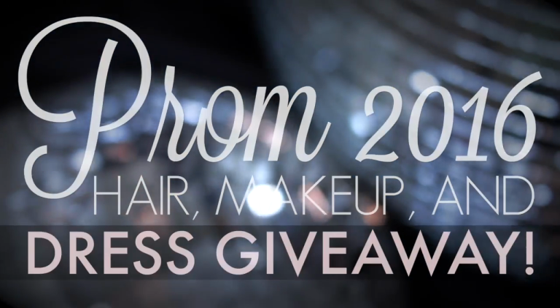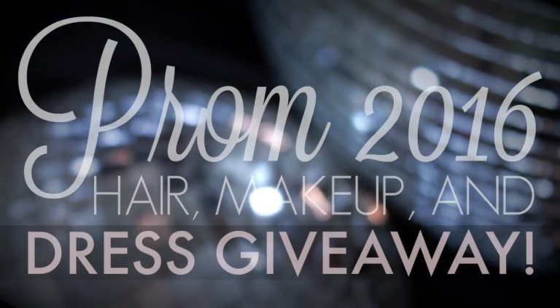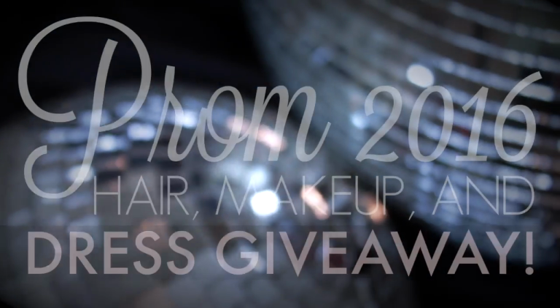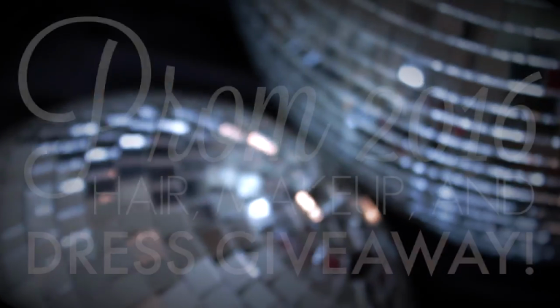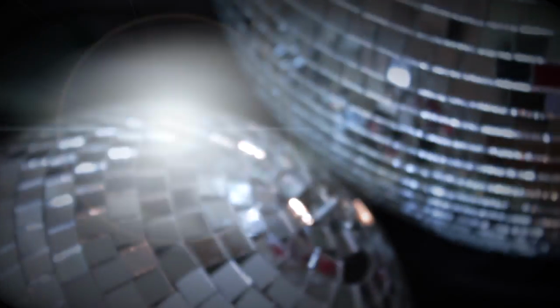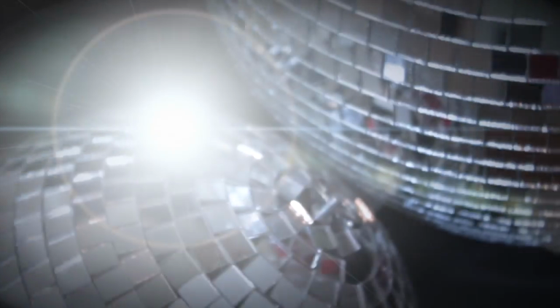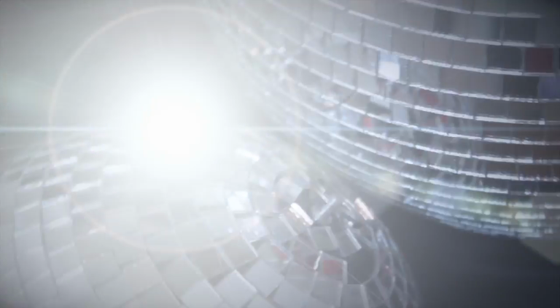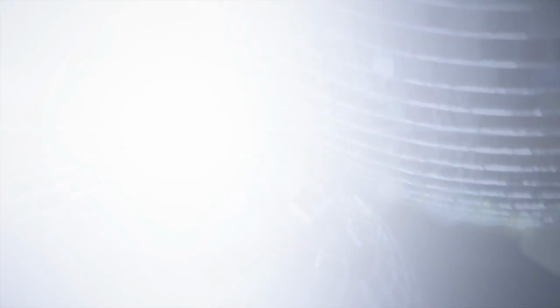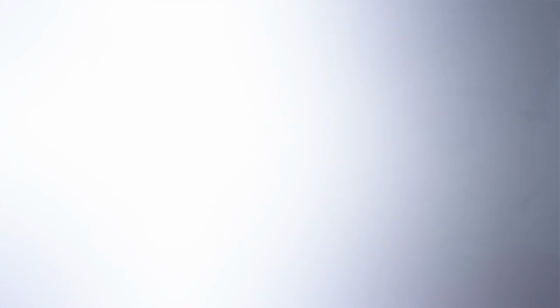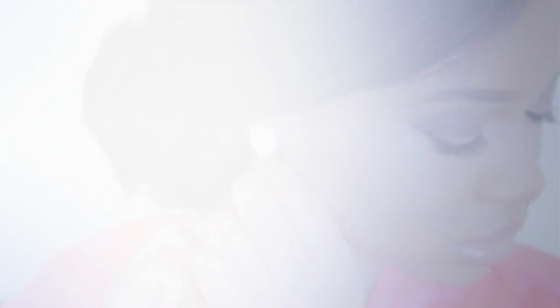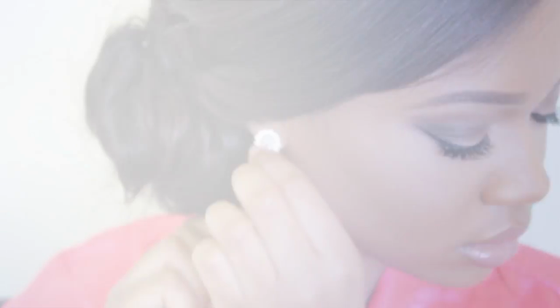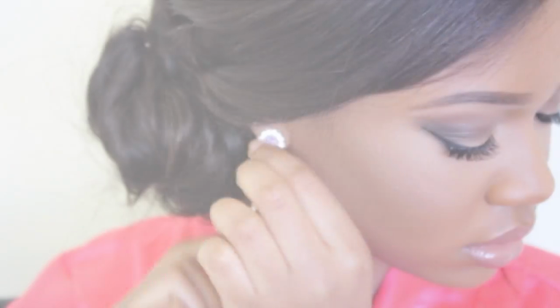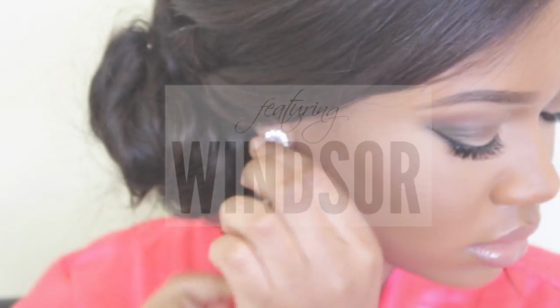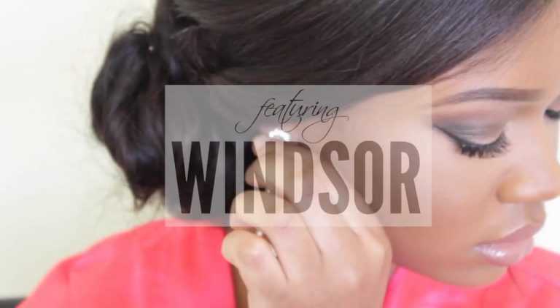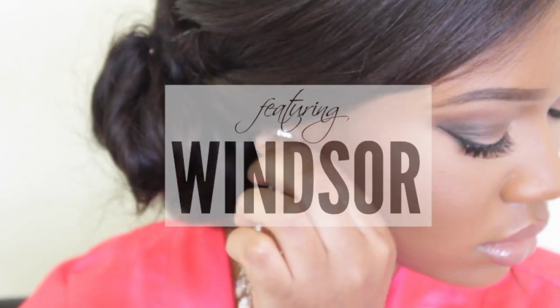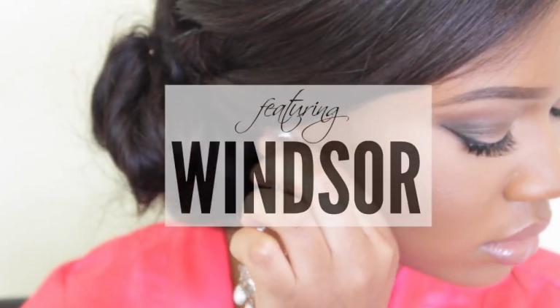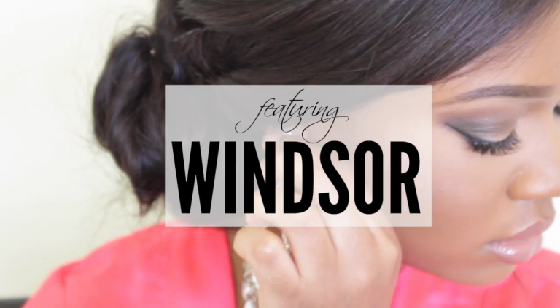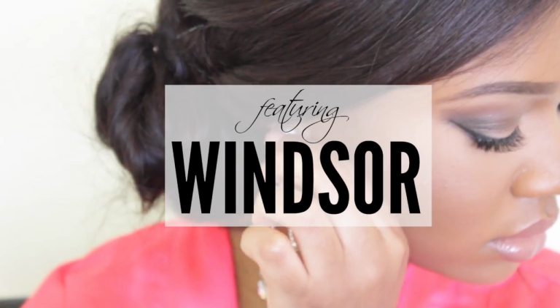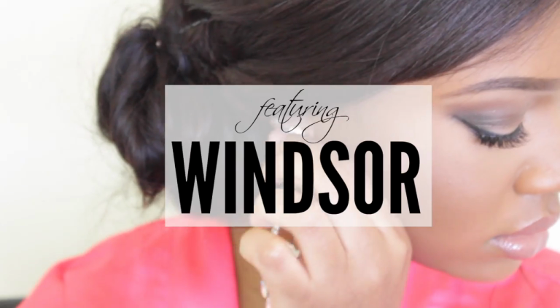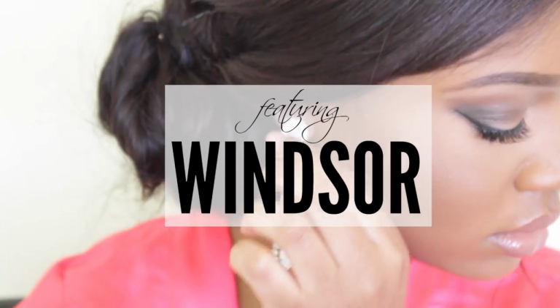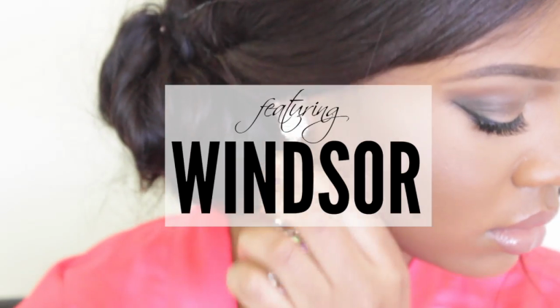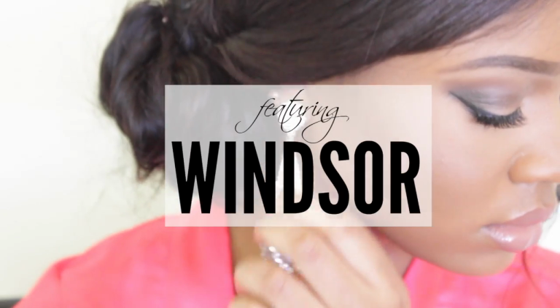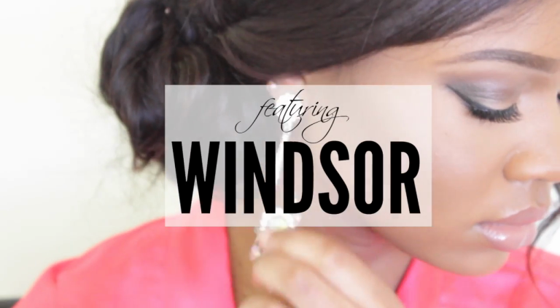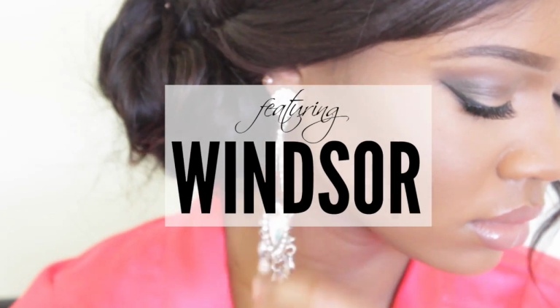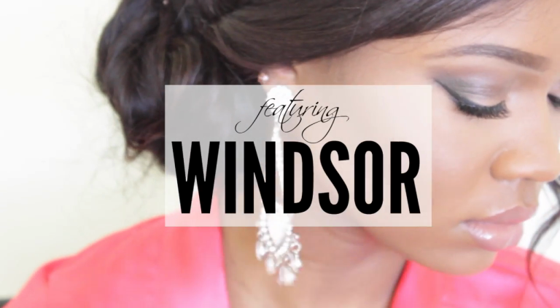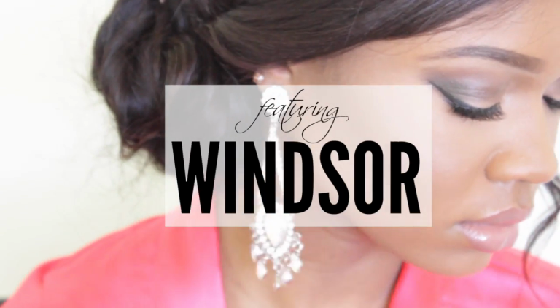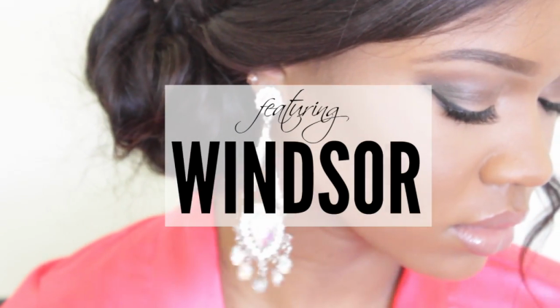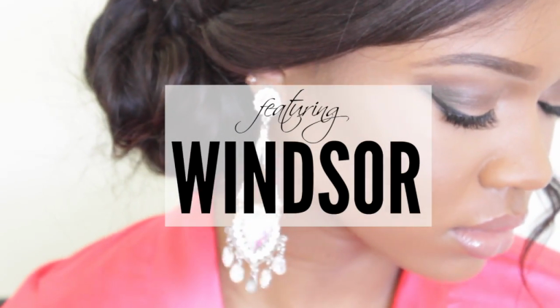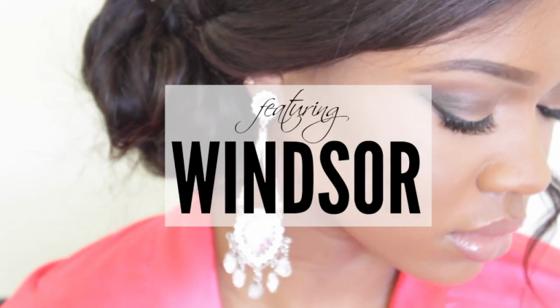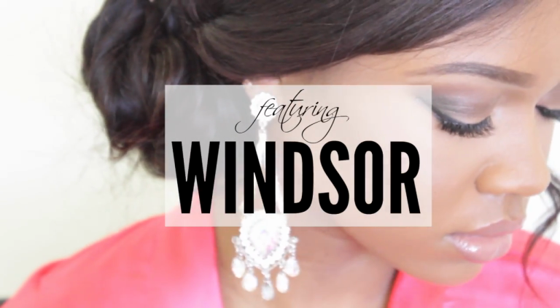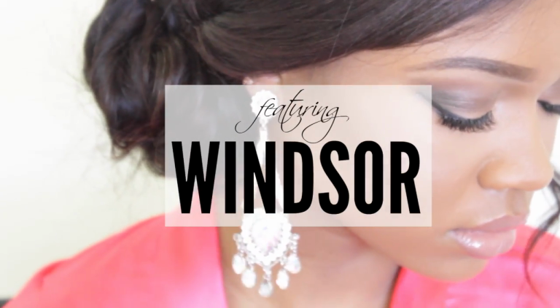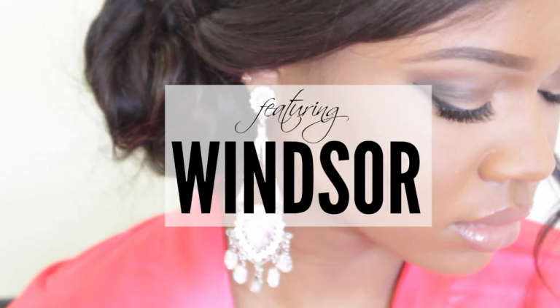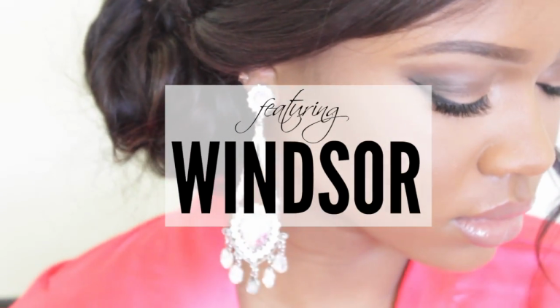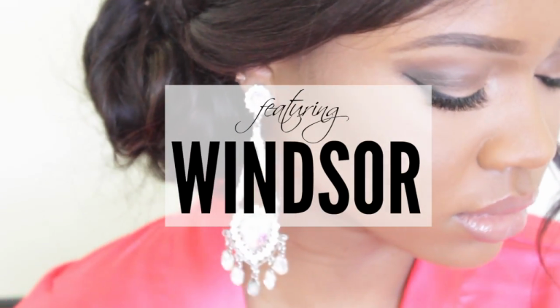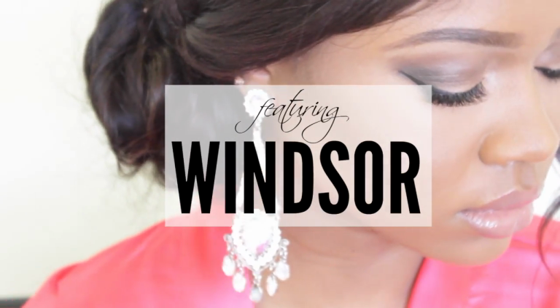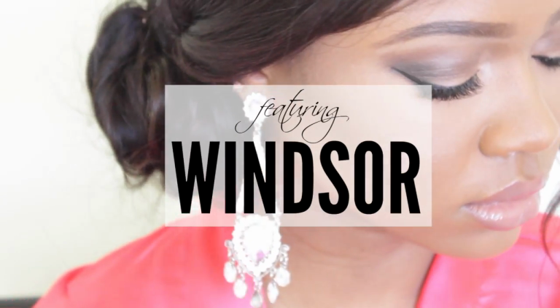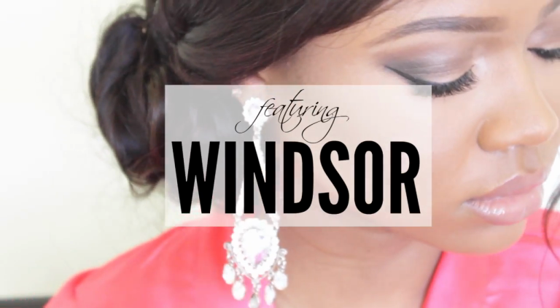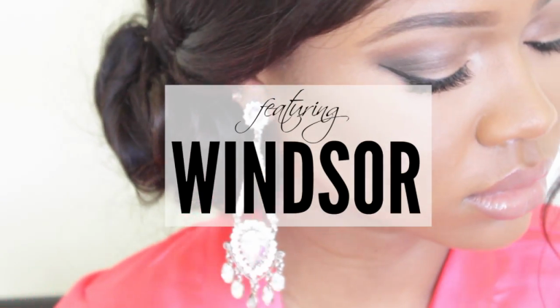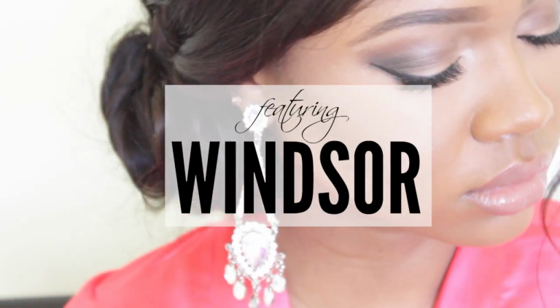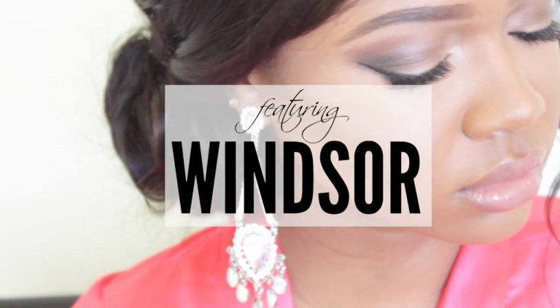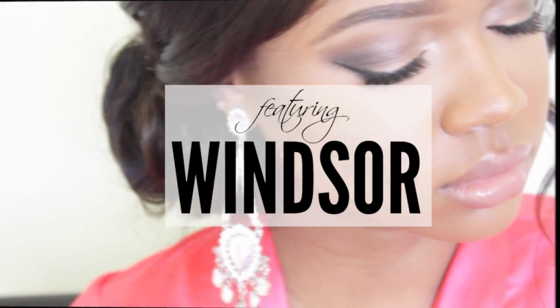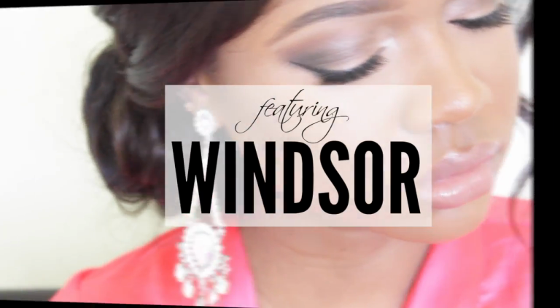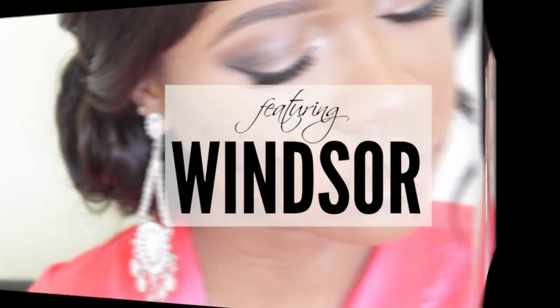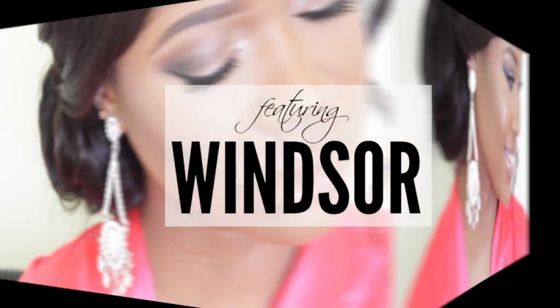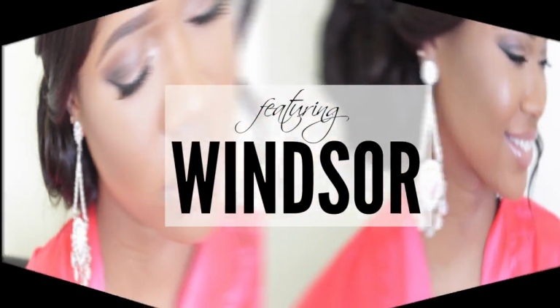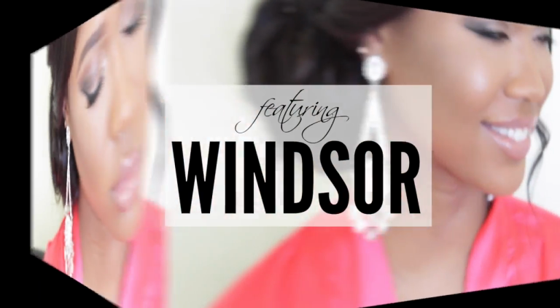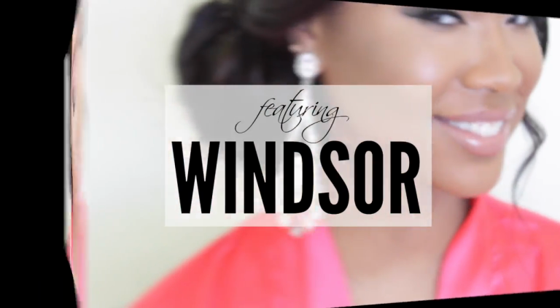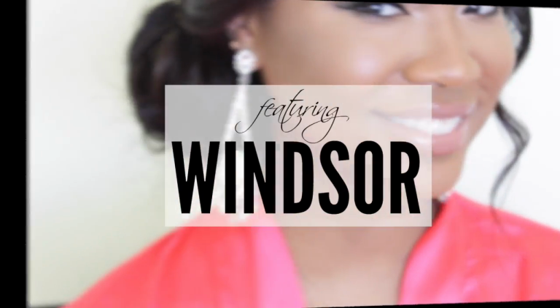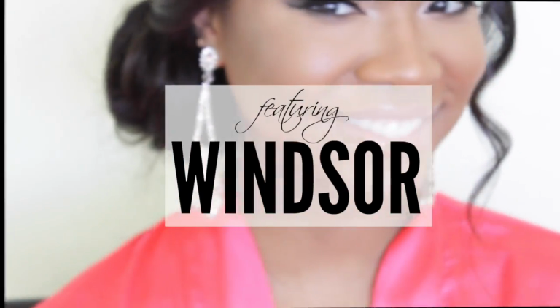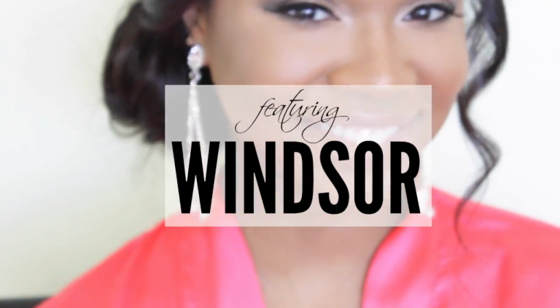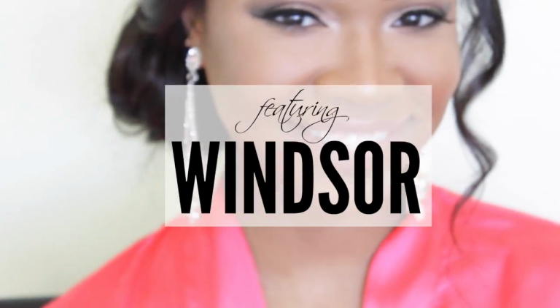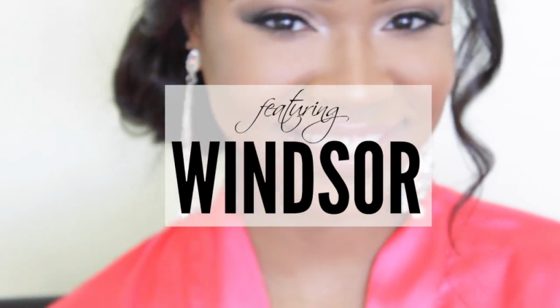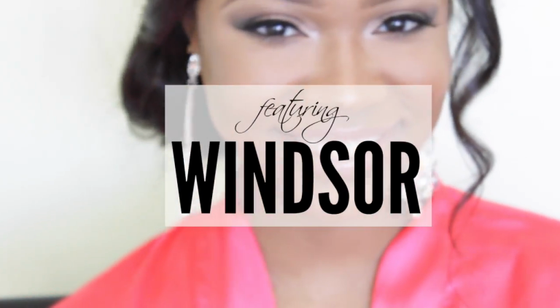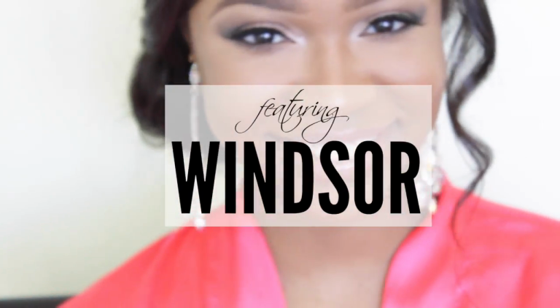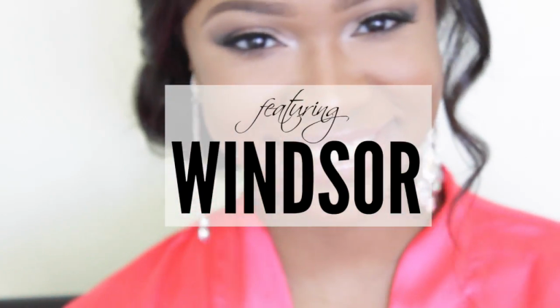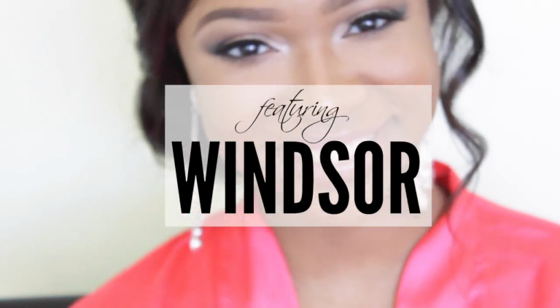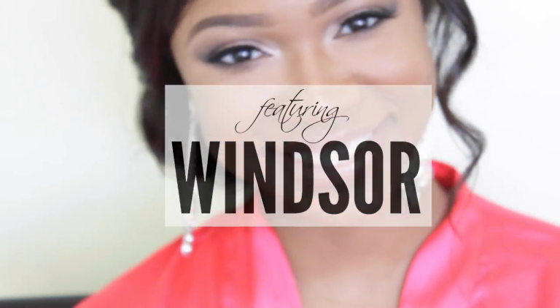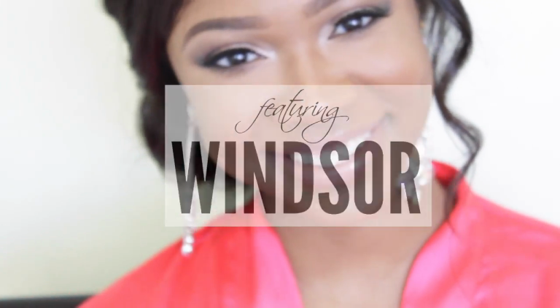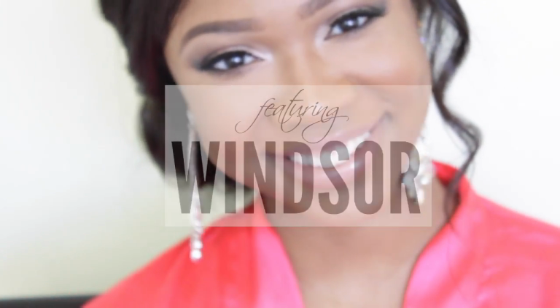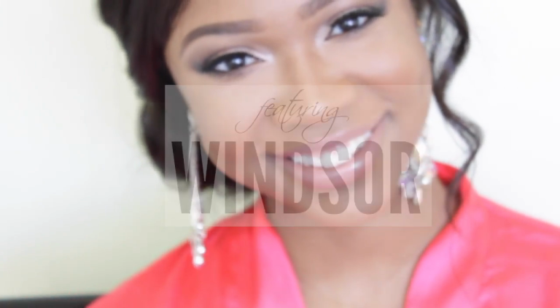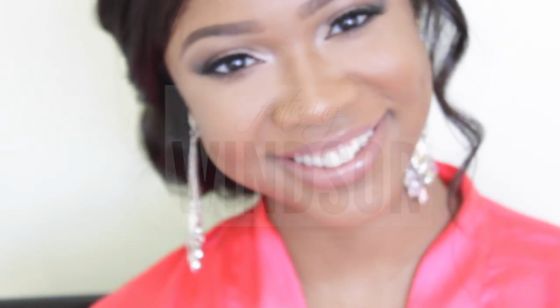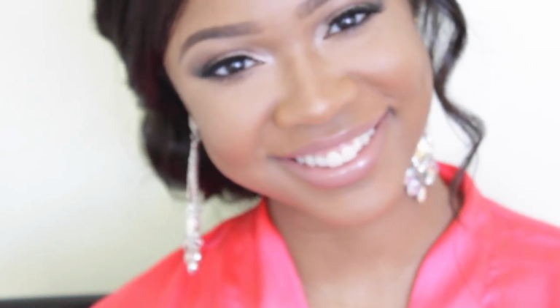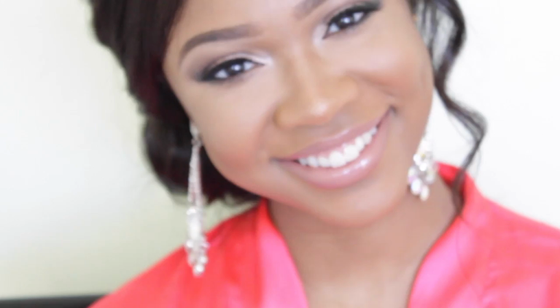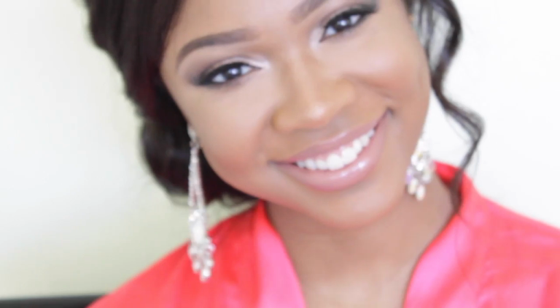Hey beauties, welcome back to my channel! Today I'll be showing you all things prom related, from makeup to hair to the must-have dresses.